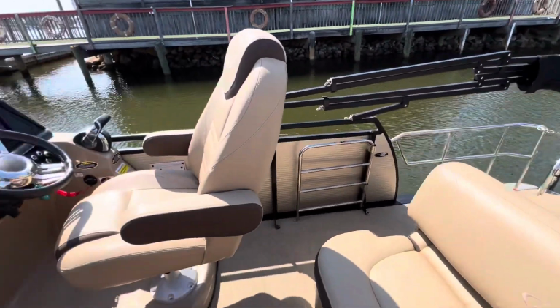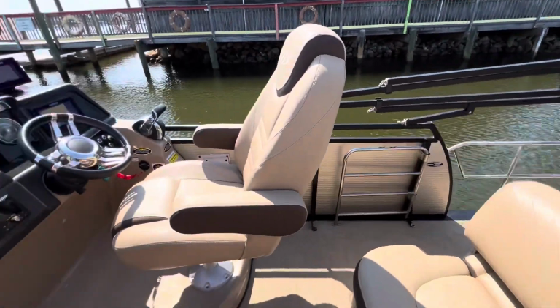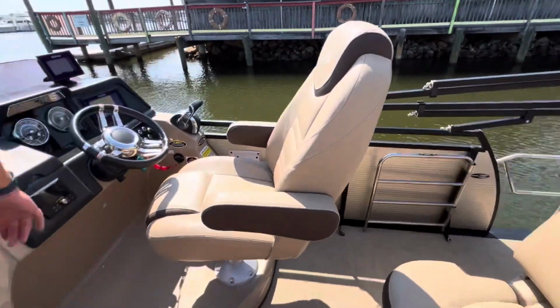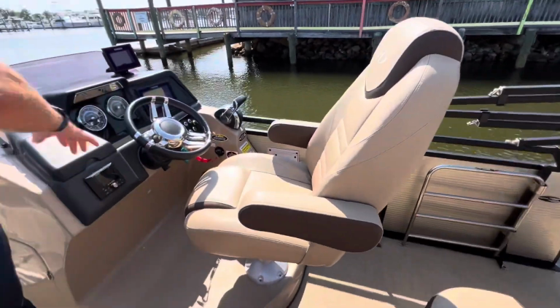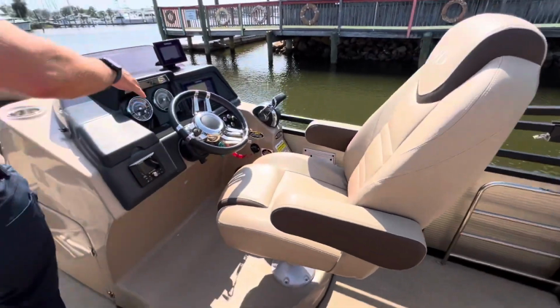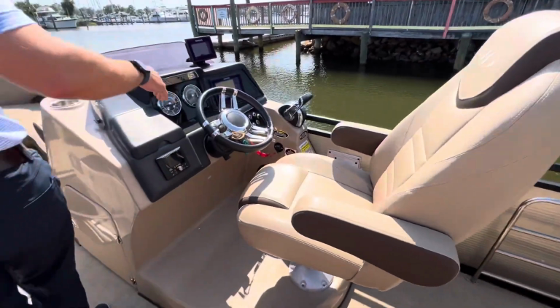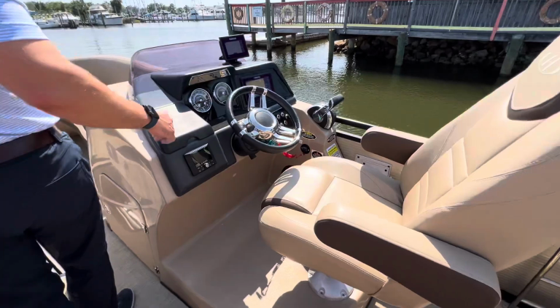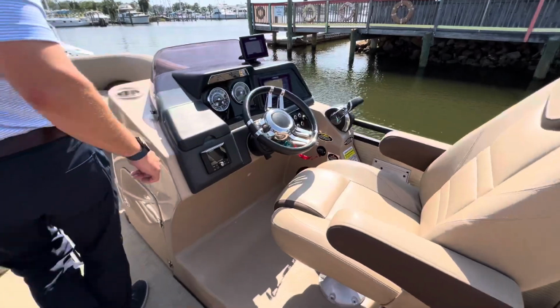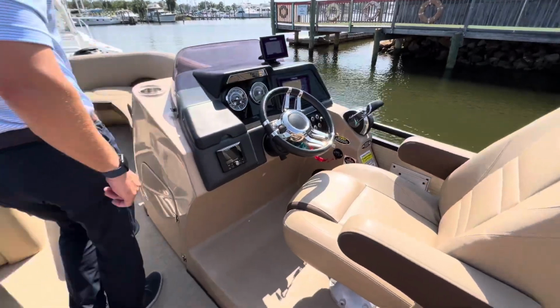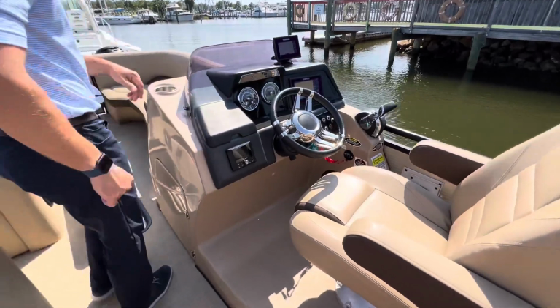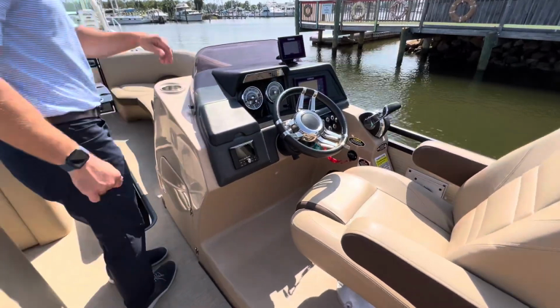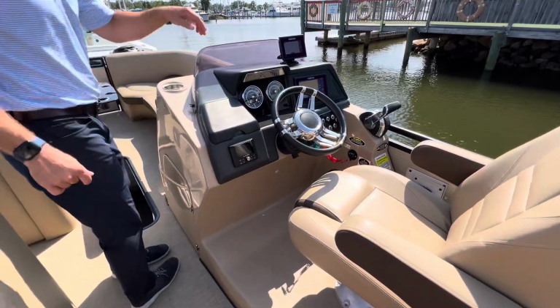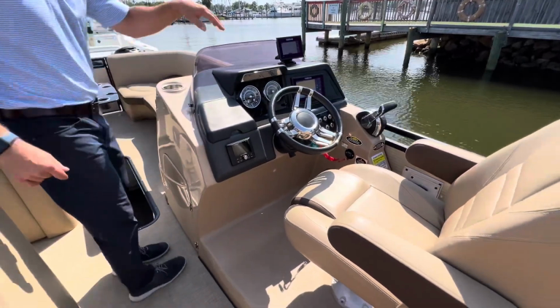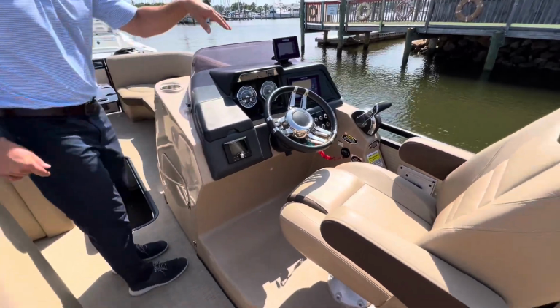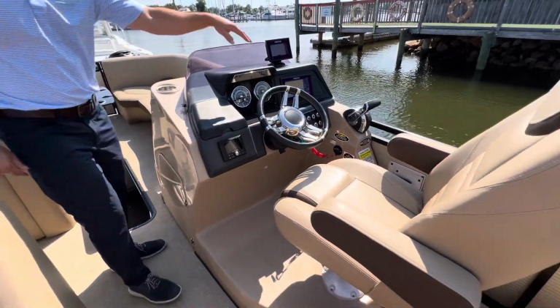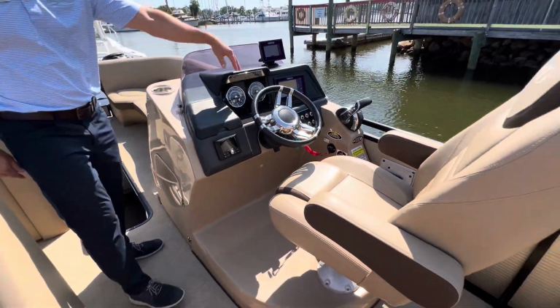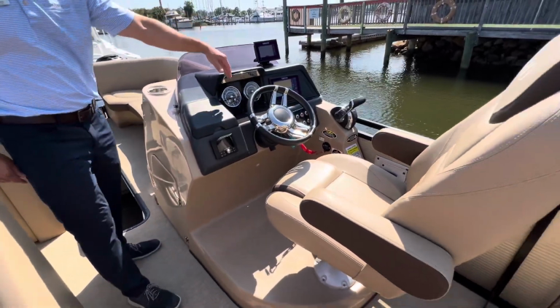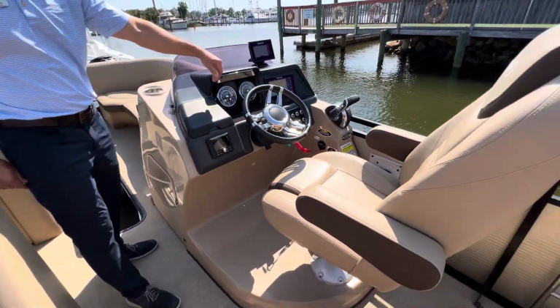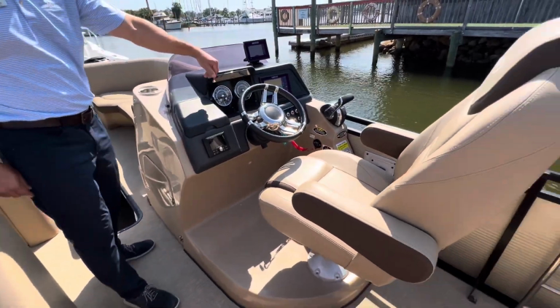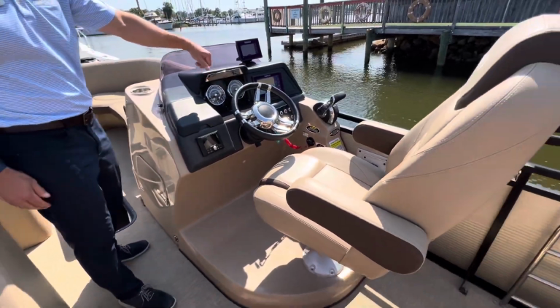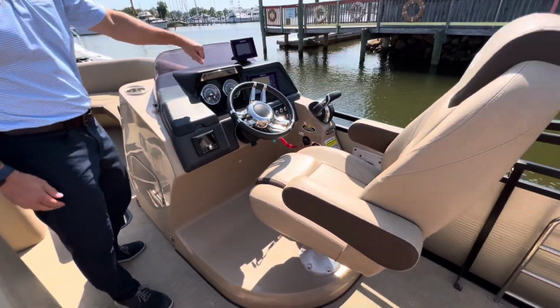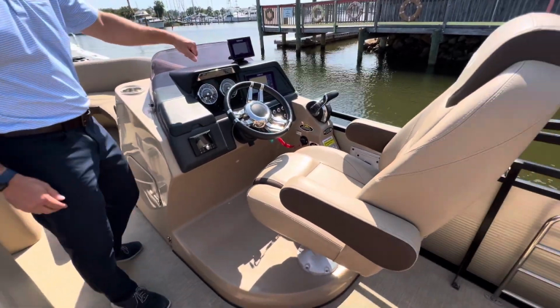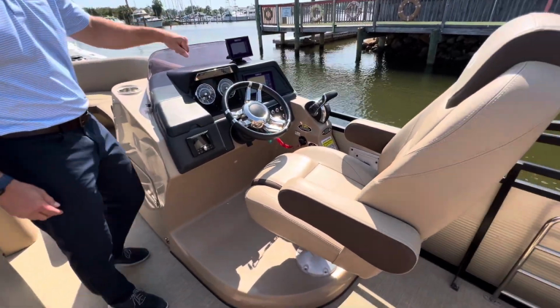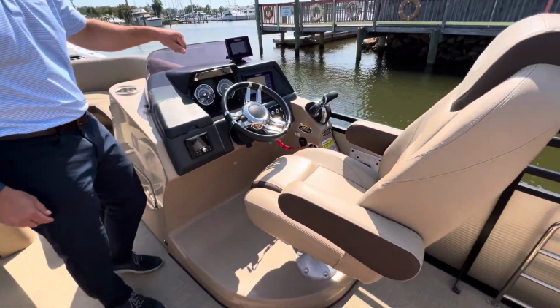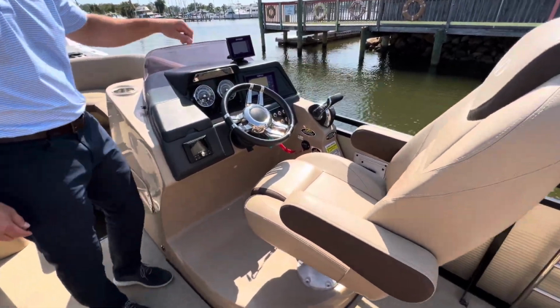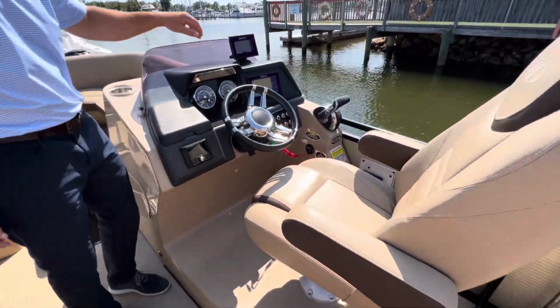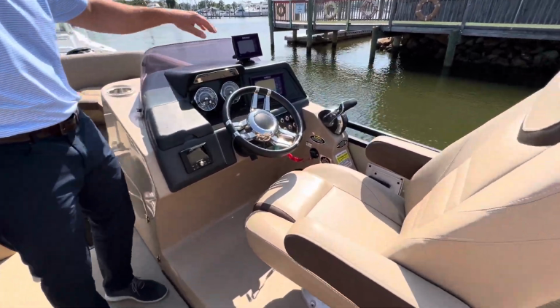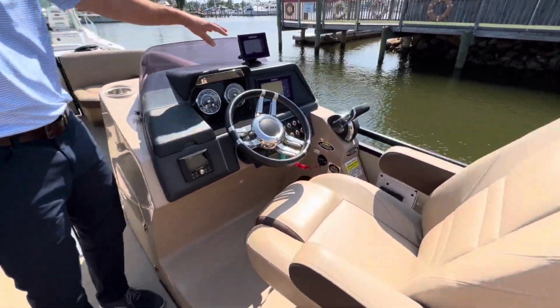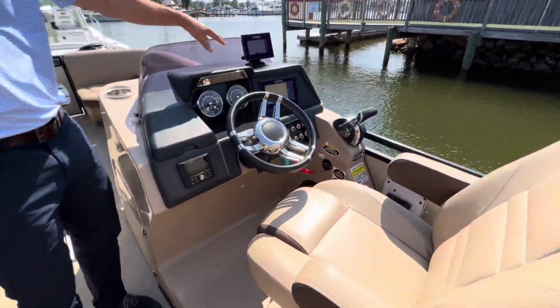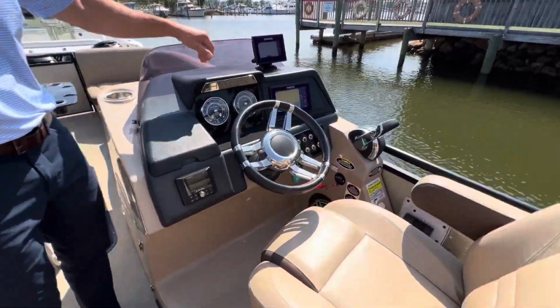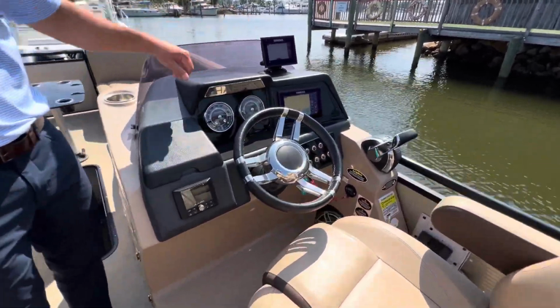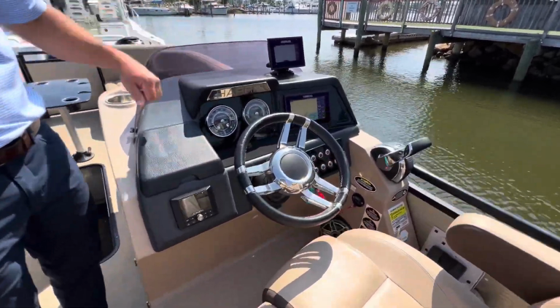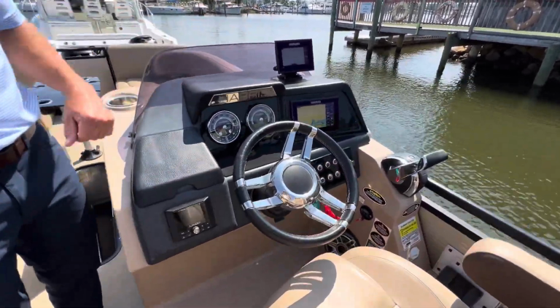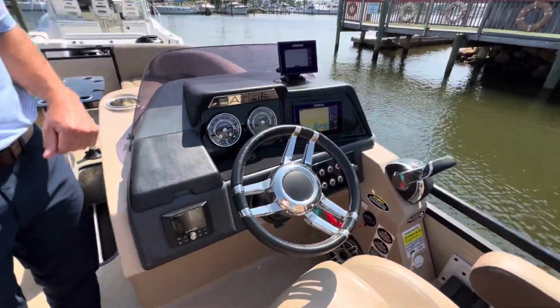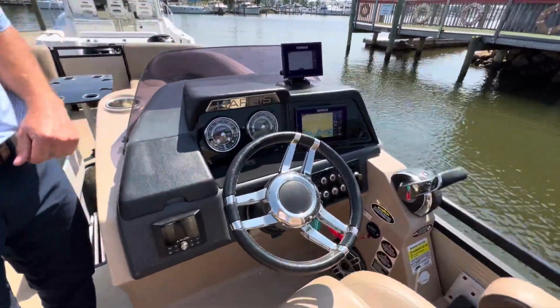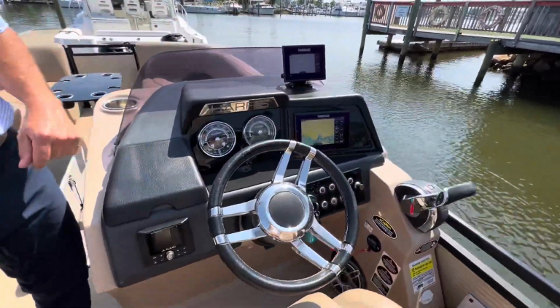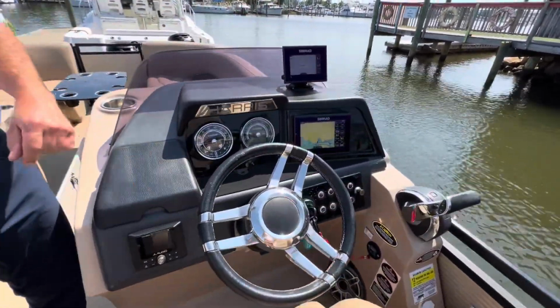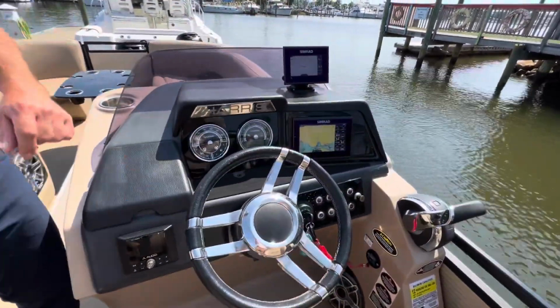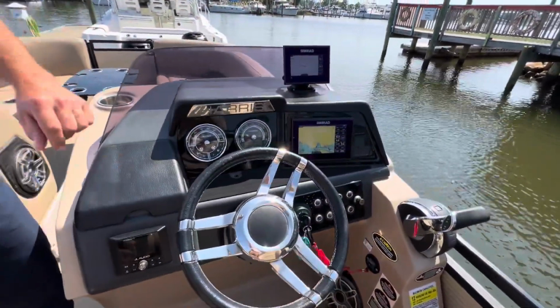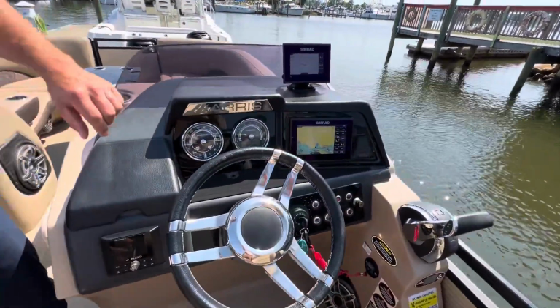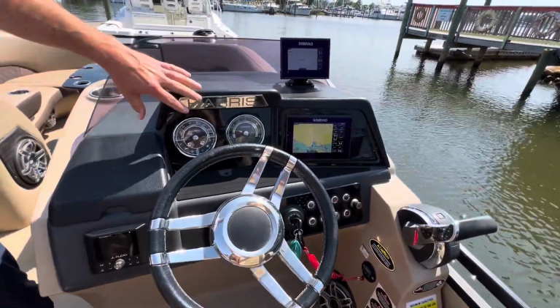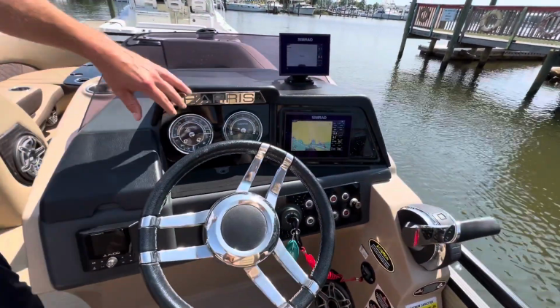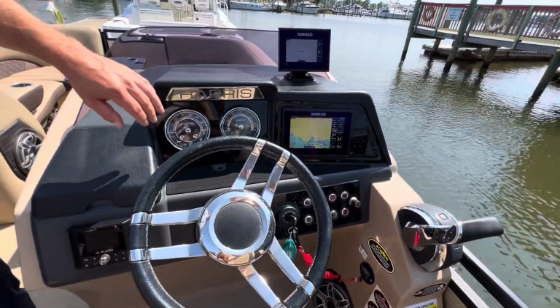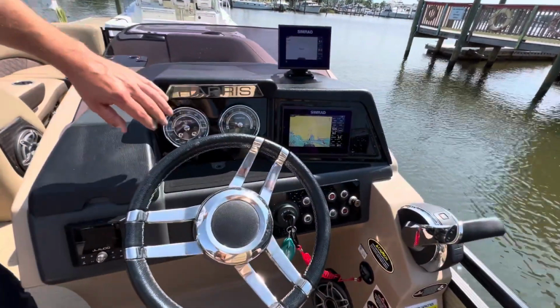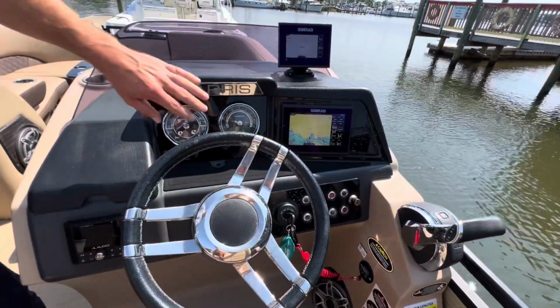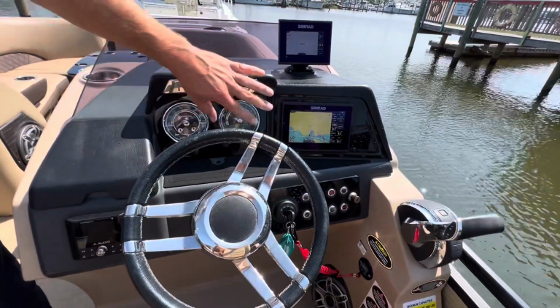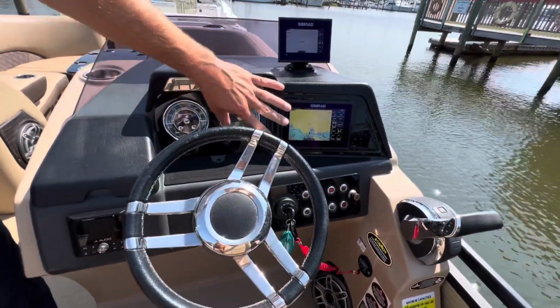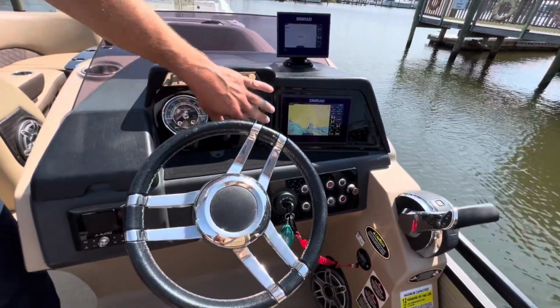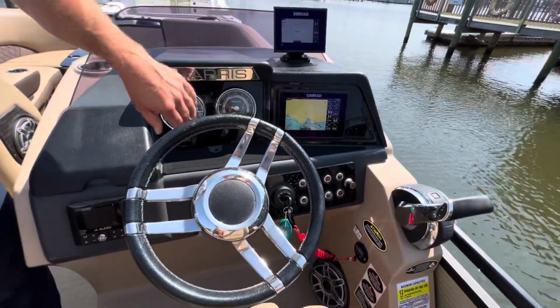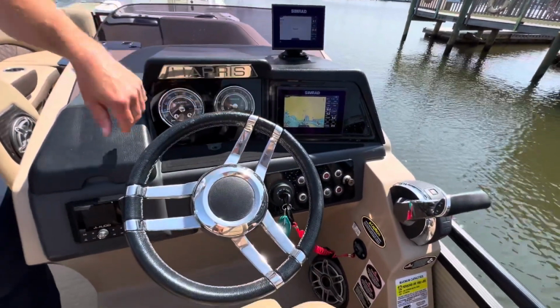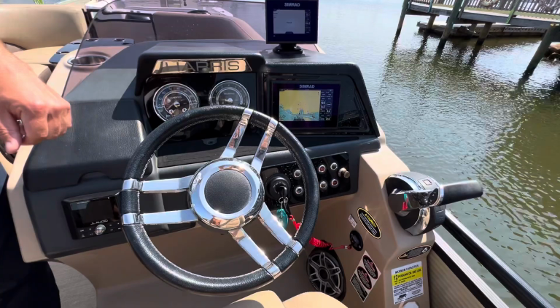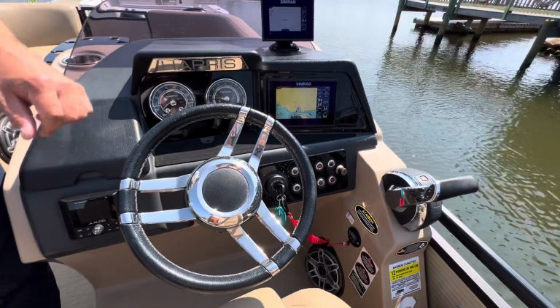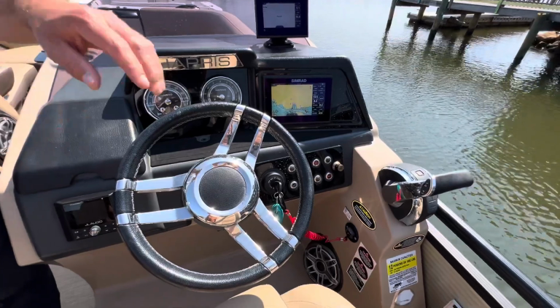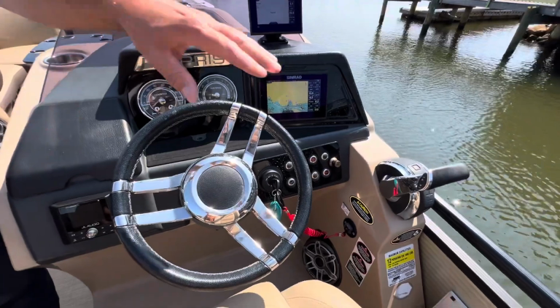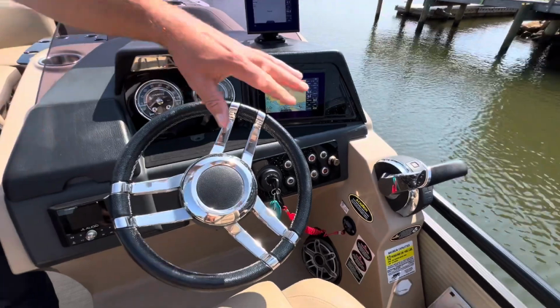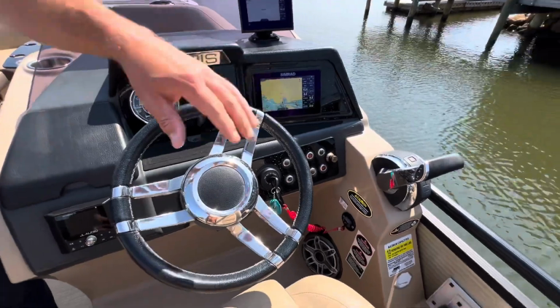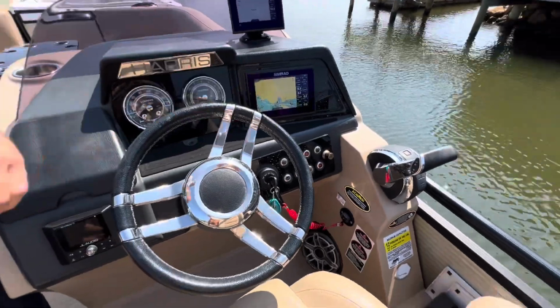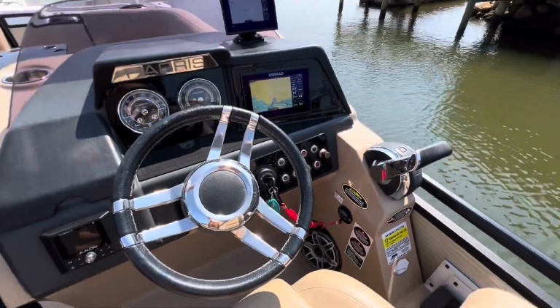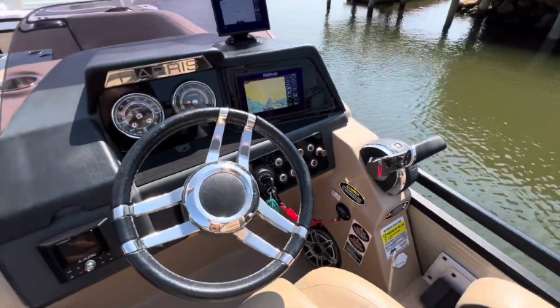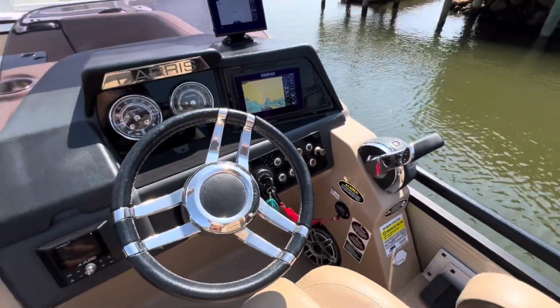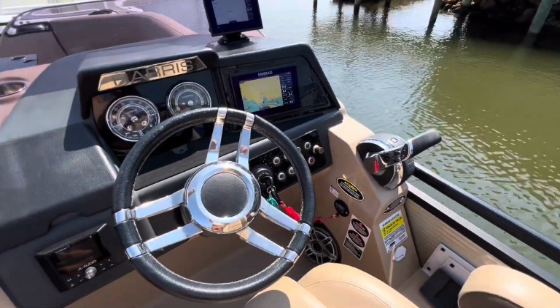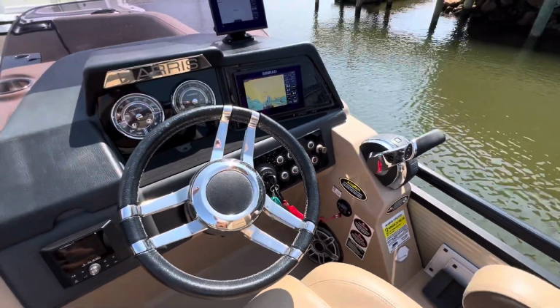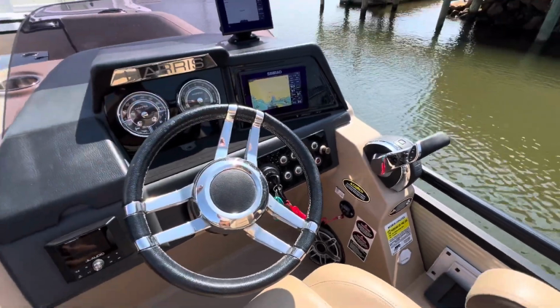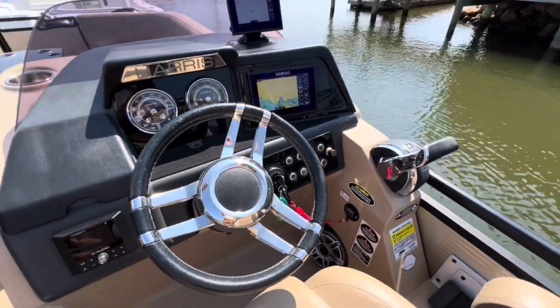Moving to the helm: 7-inch SIMRAD, 5-inch SIMRAD, all of your gauges and switches, and digital throttle shift.